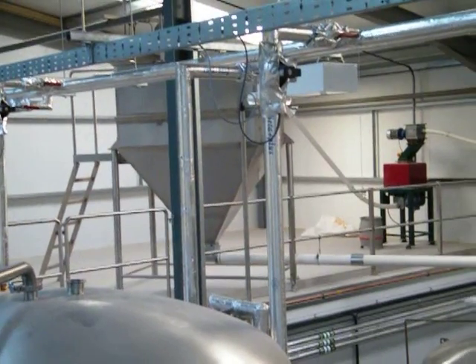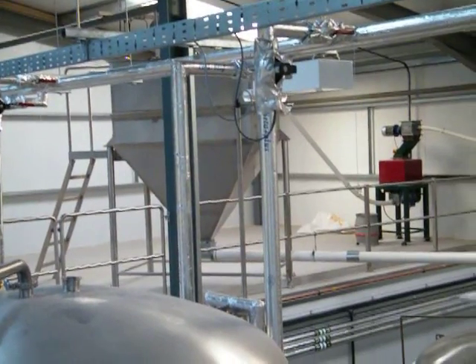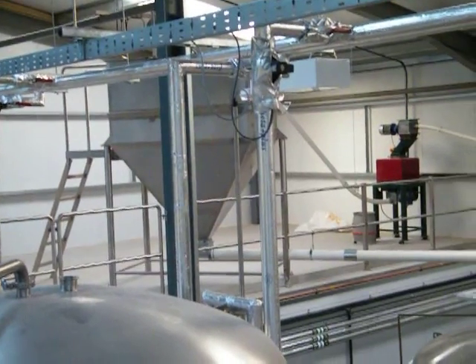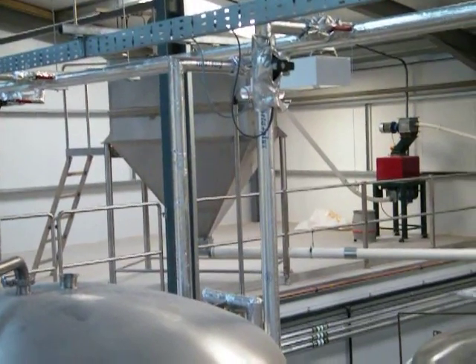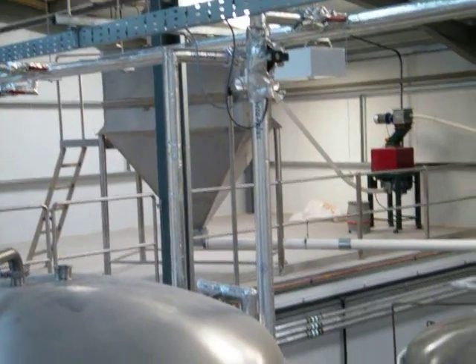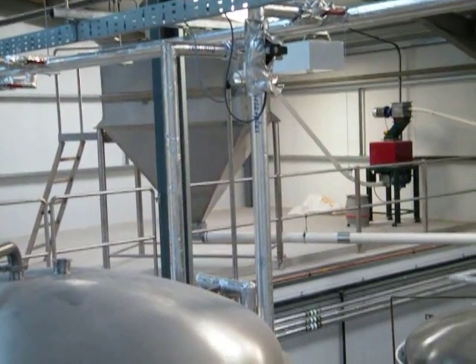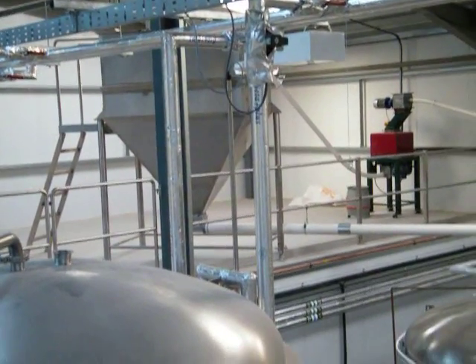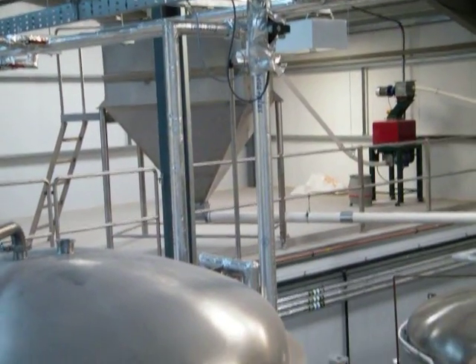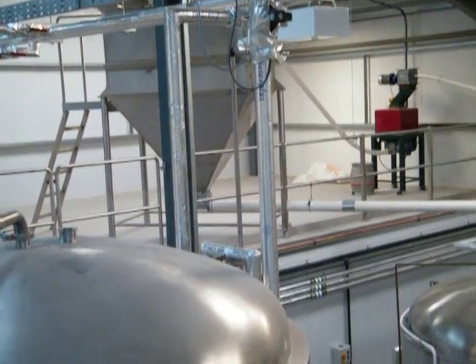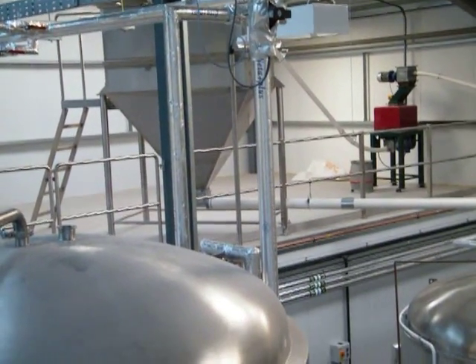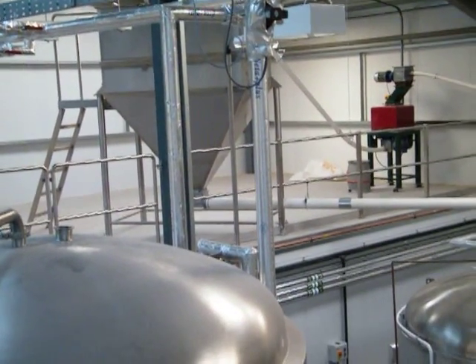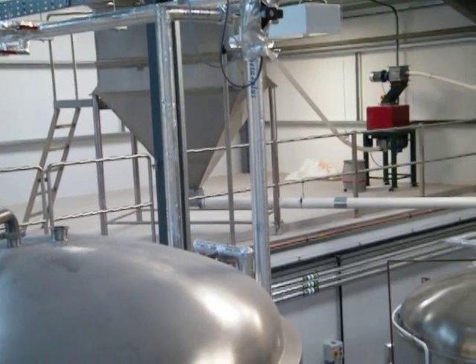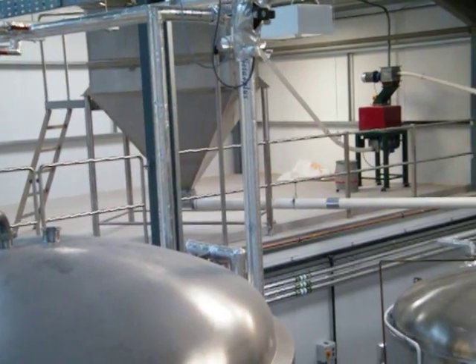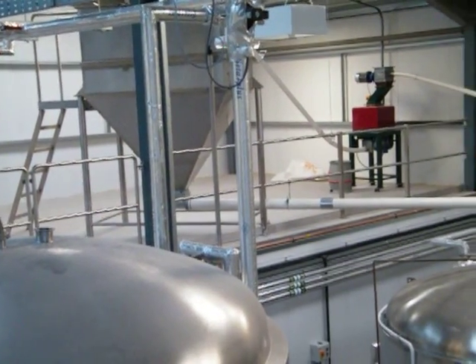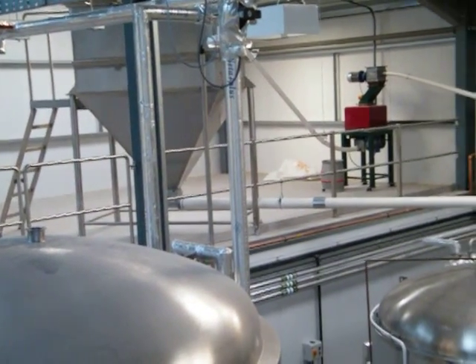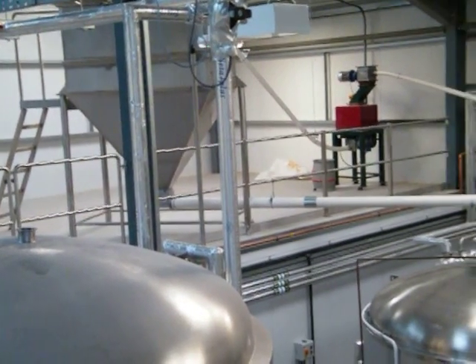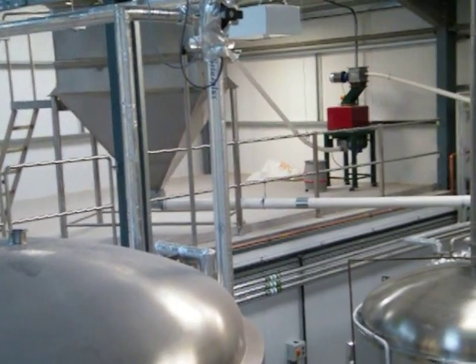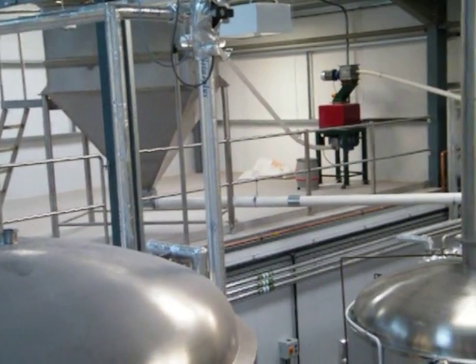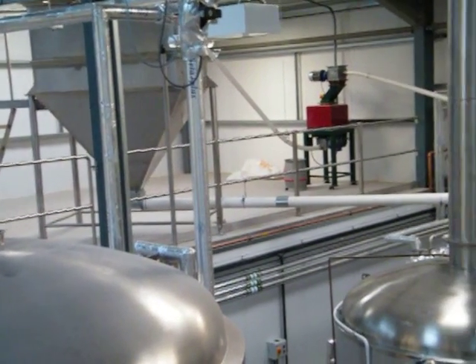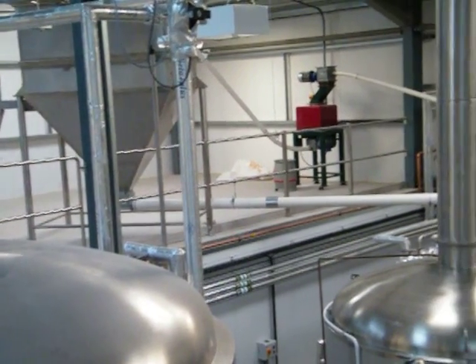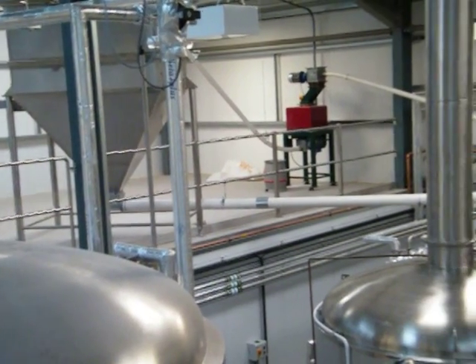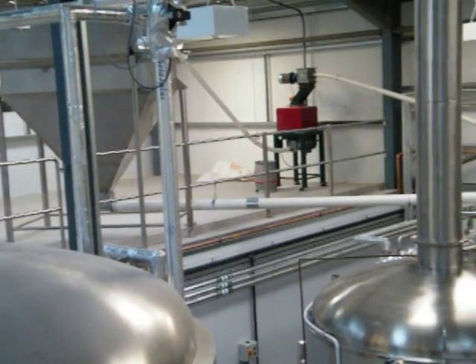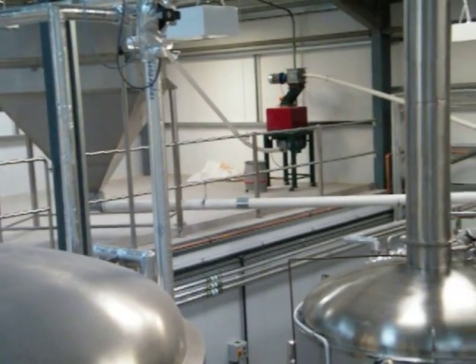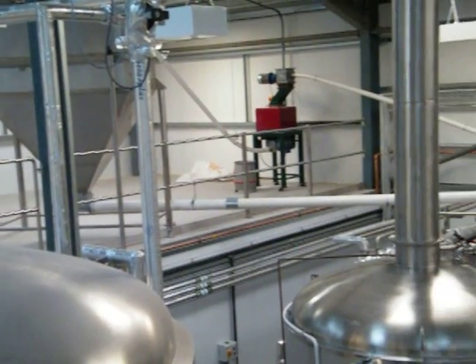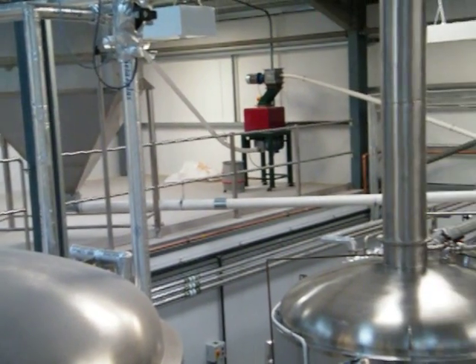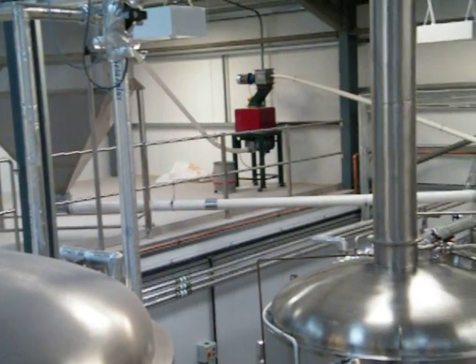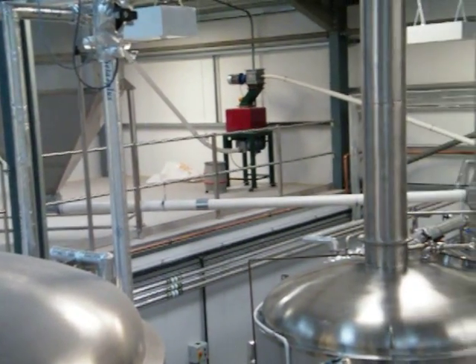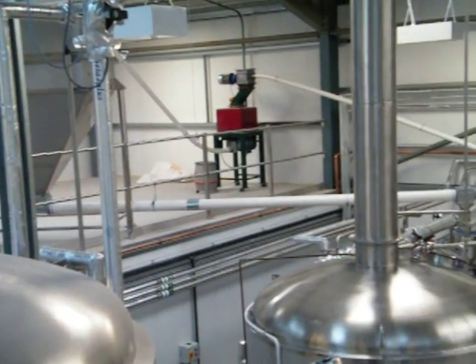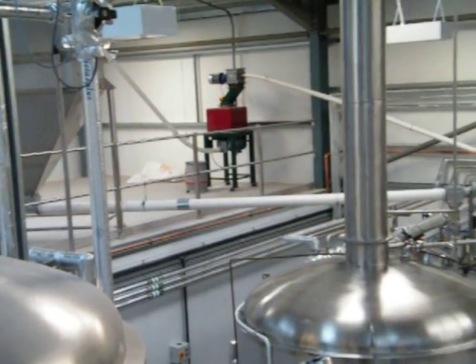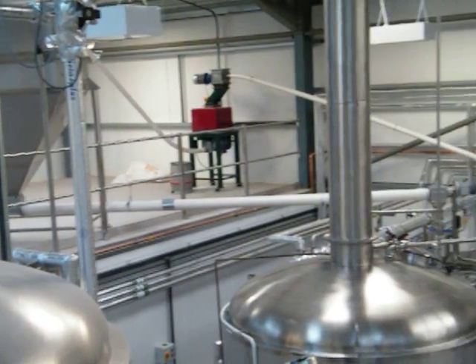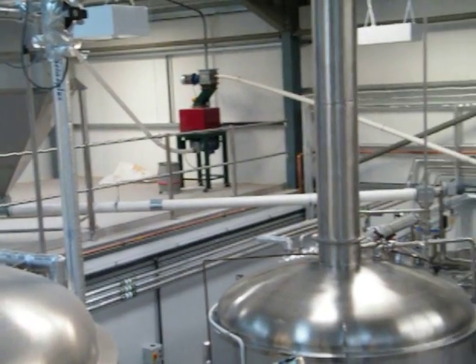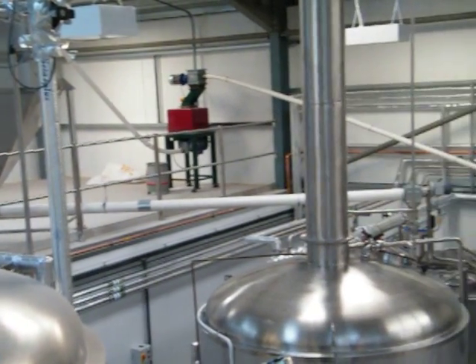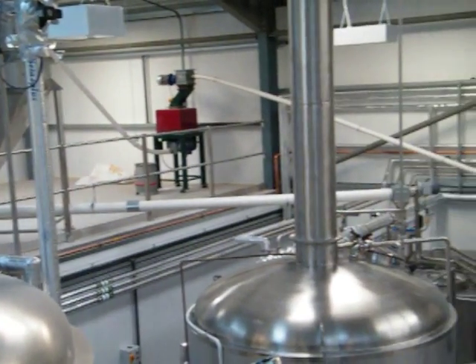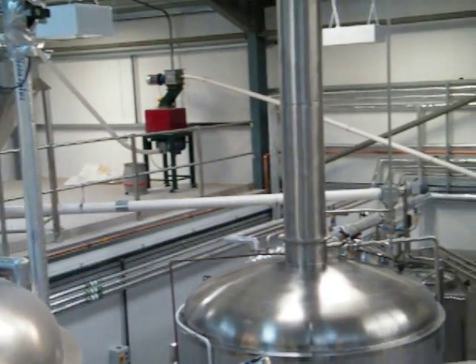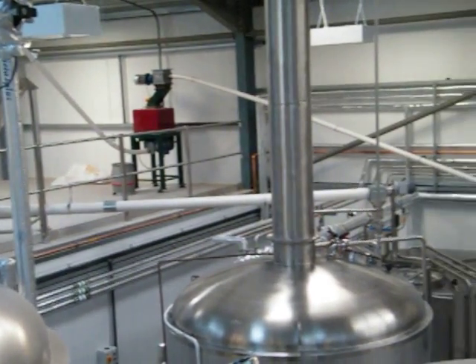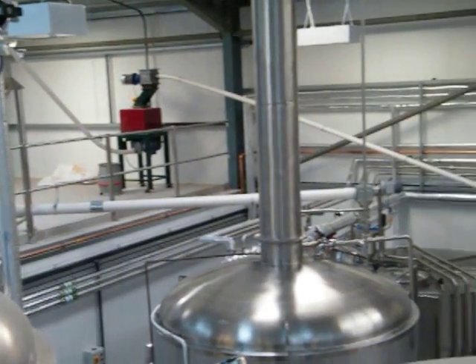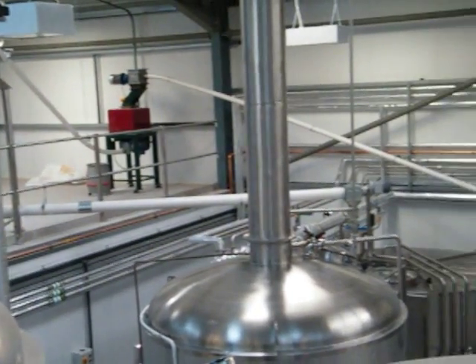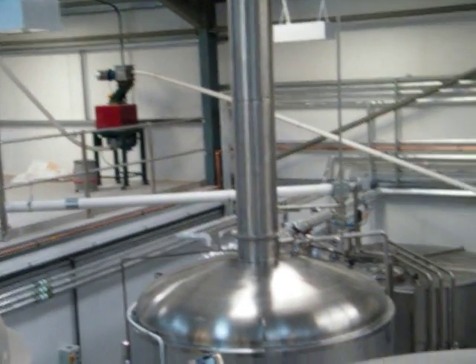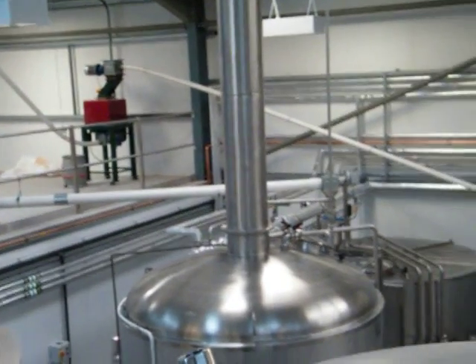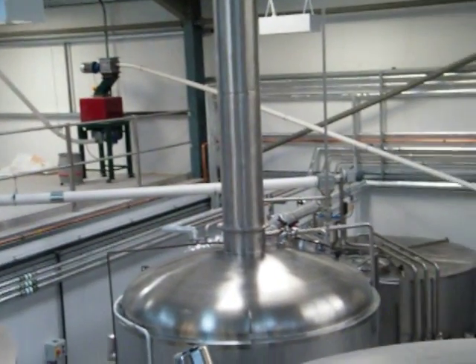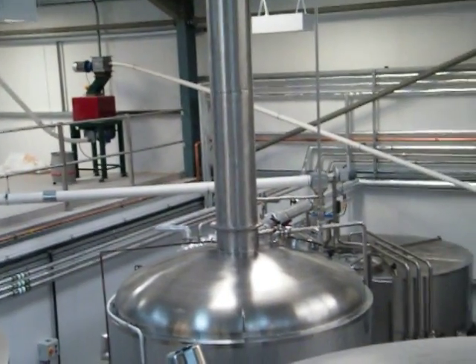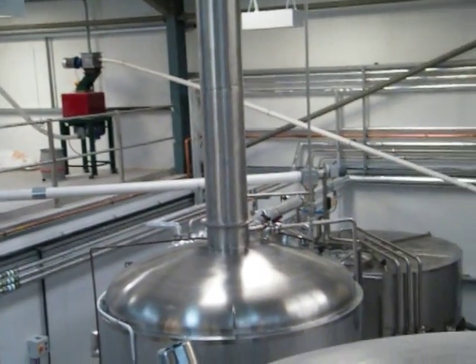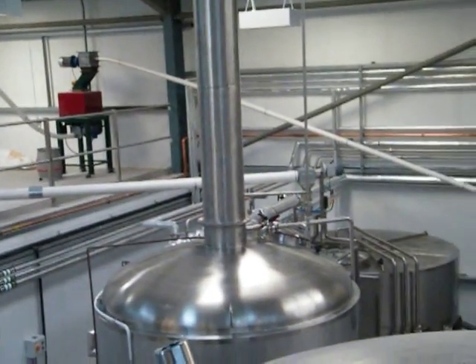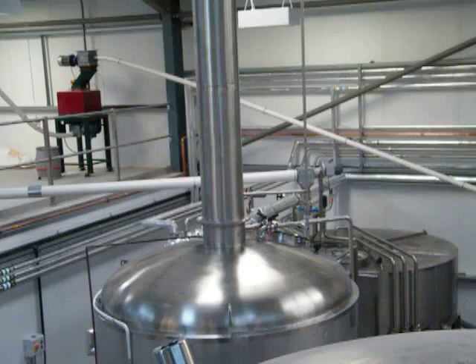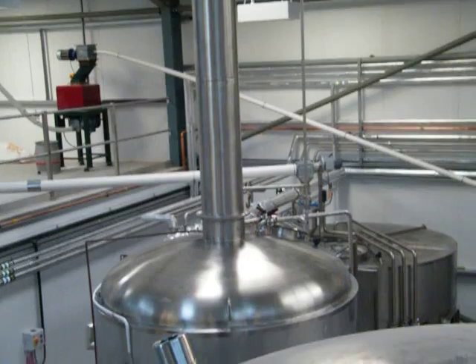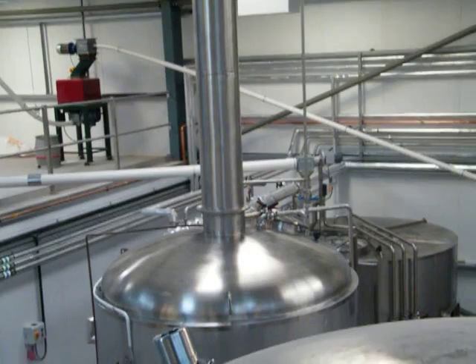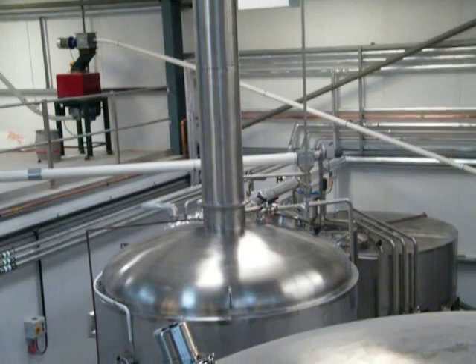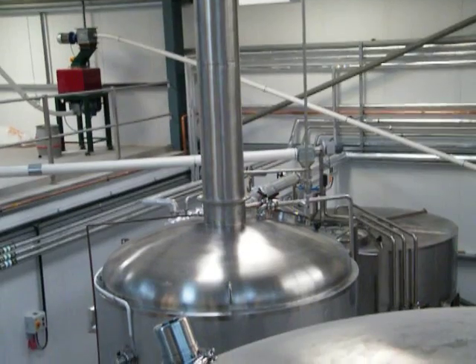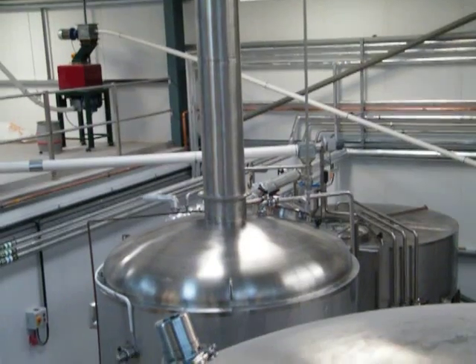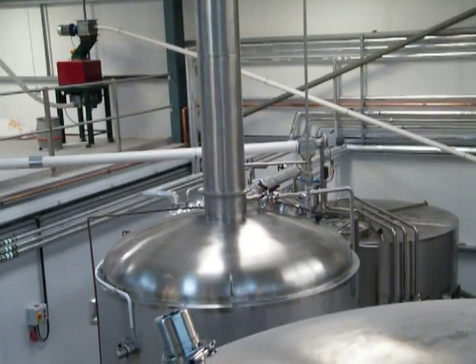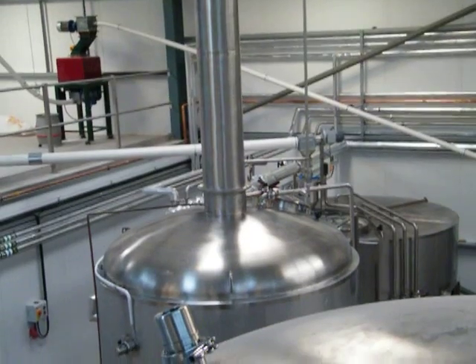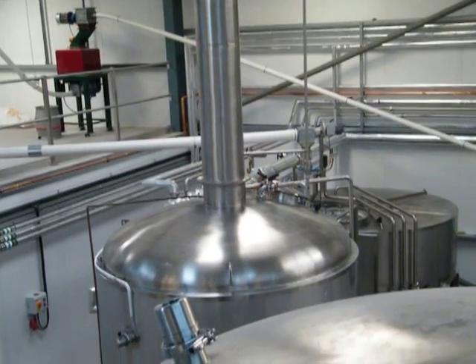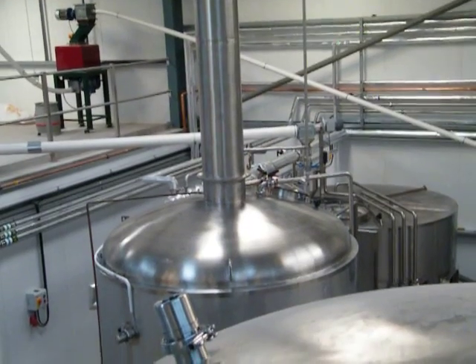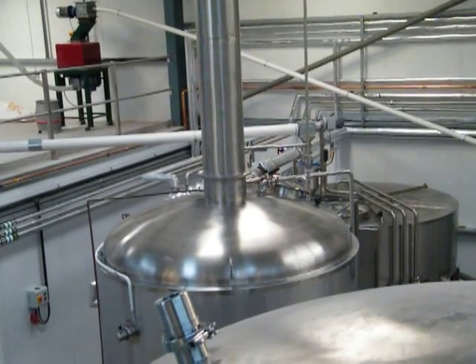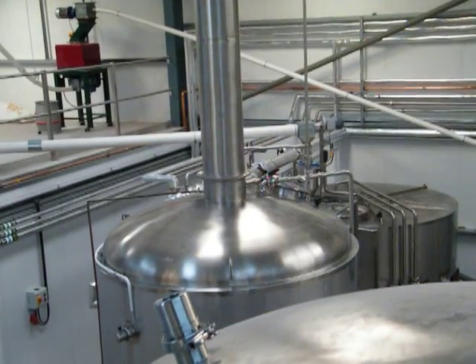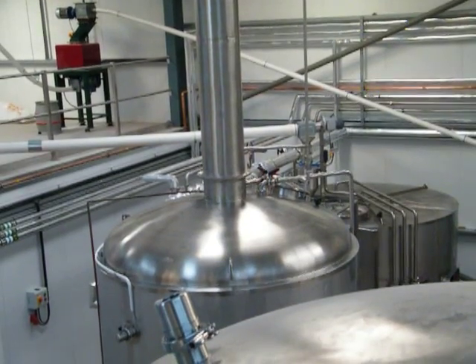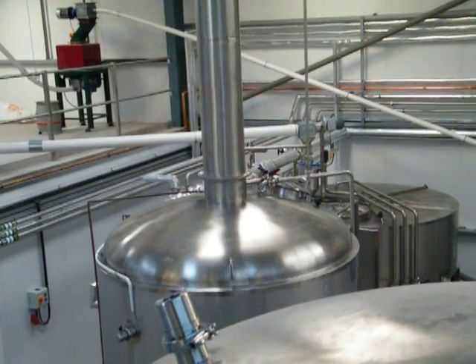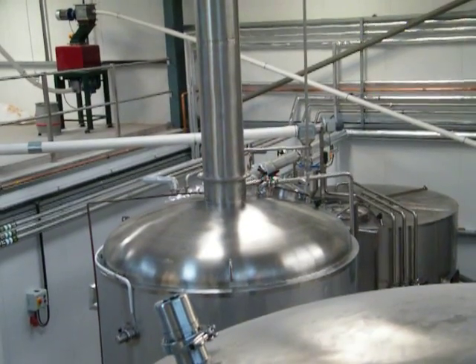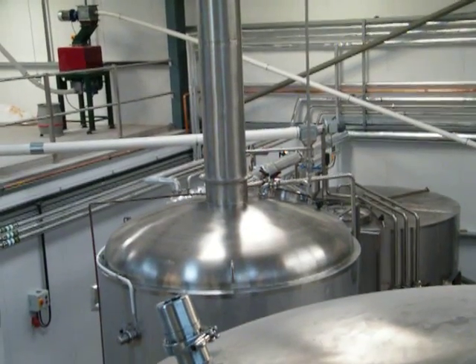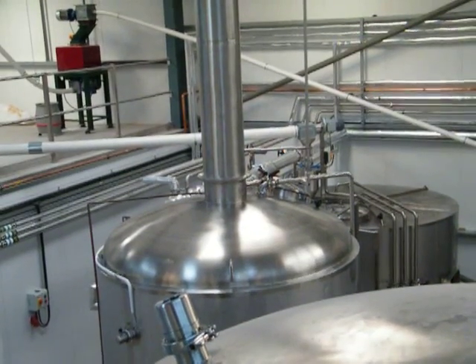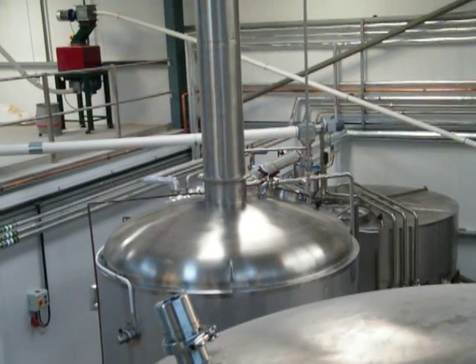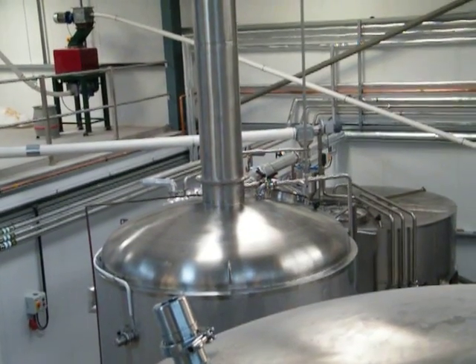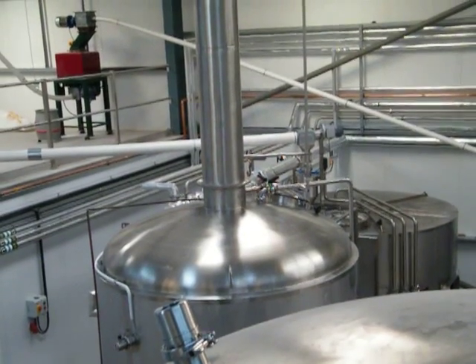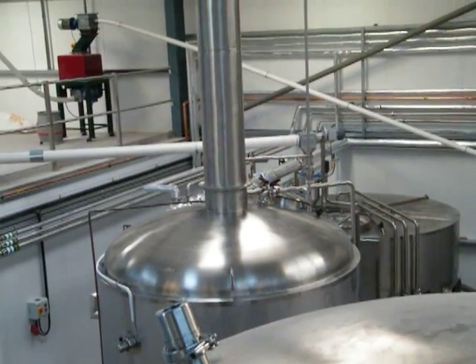And then we mash in. There's the mash tun, which is over there.